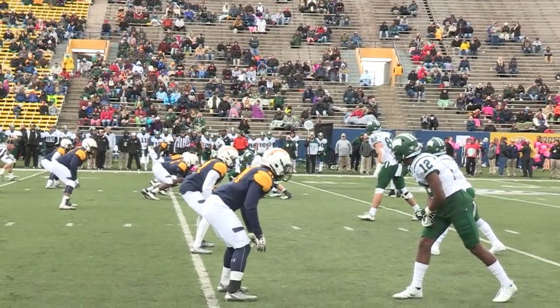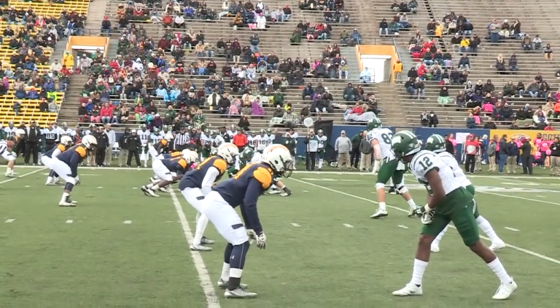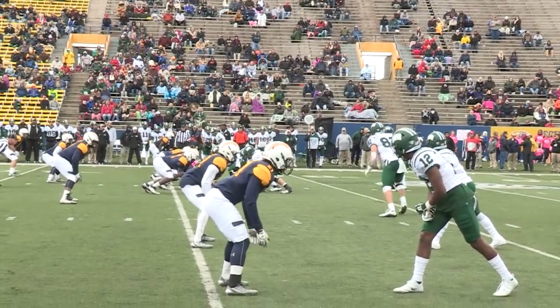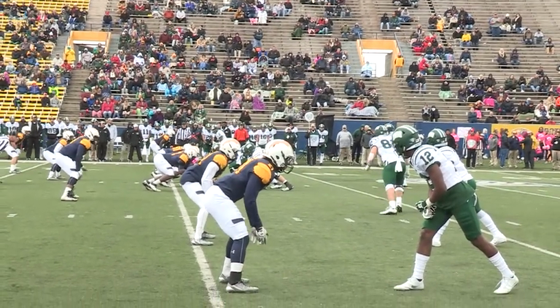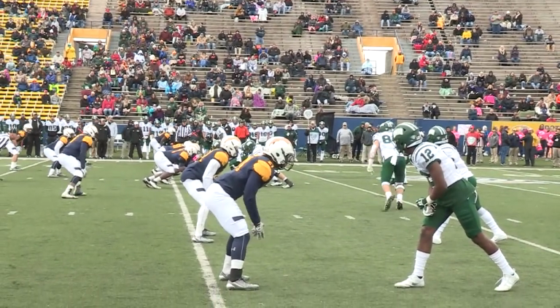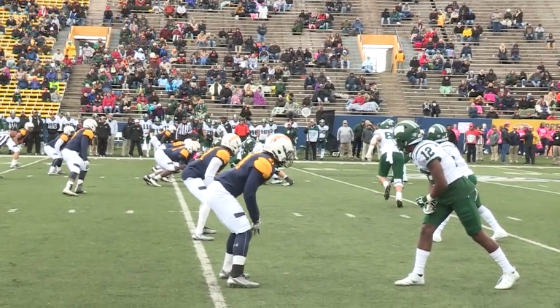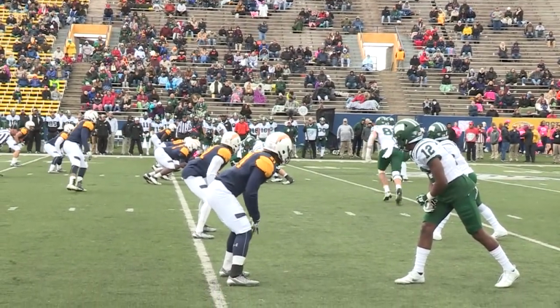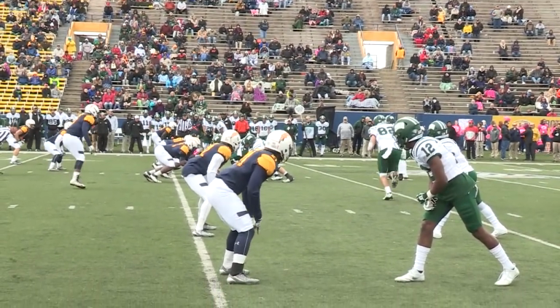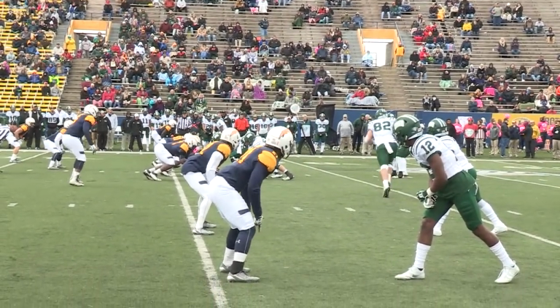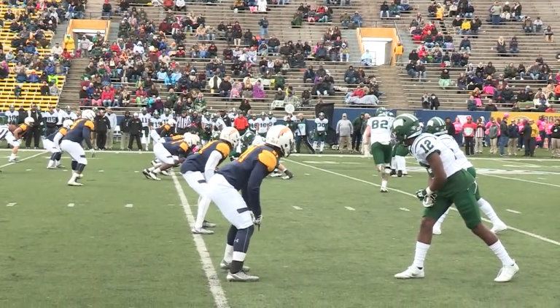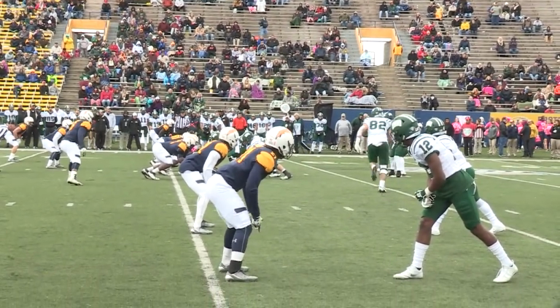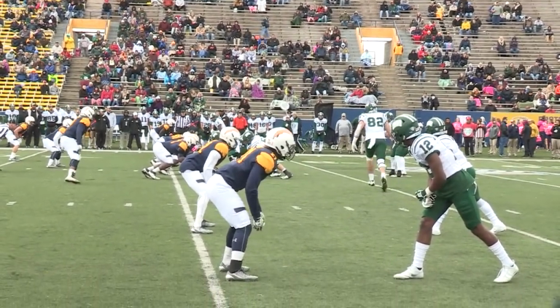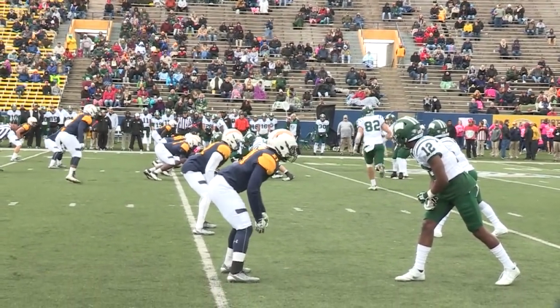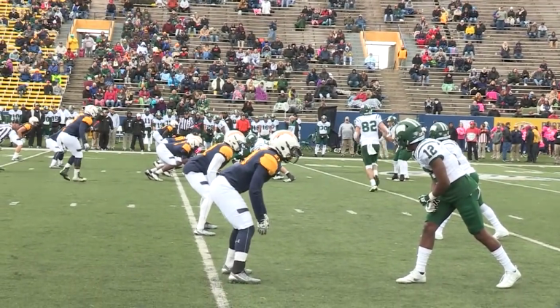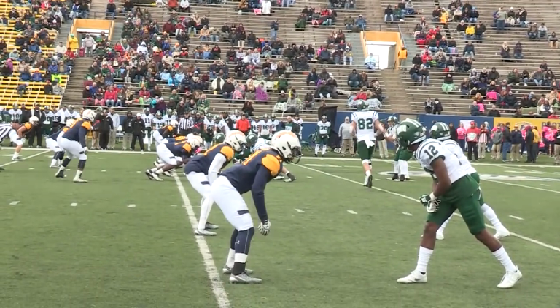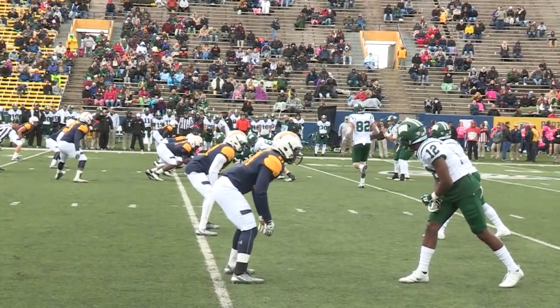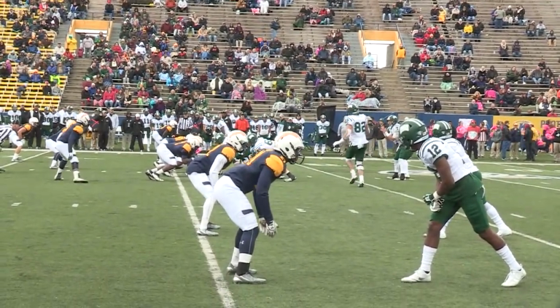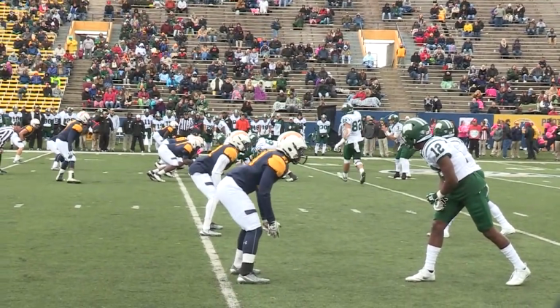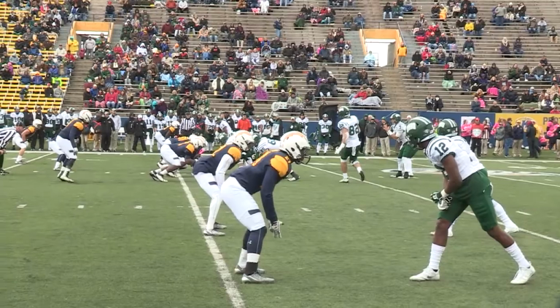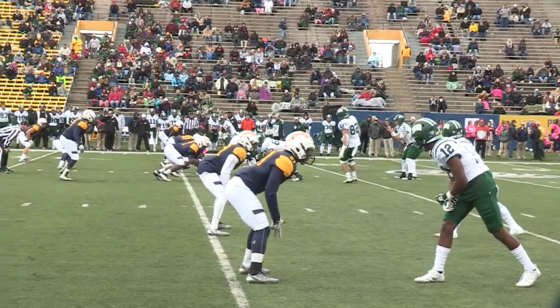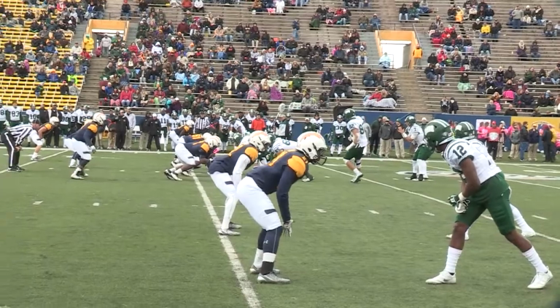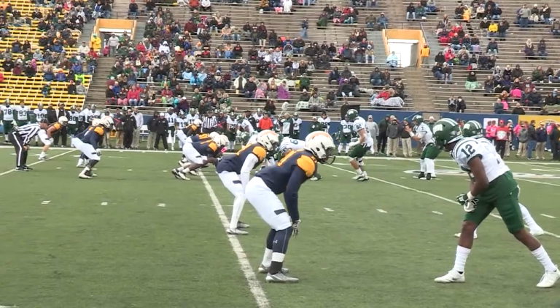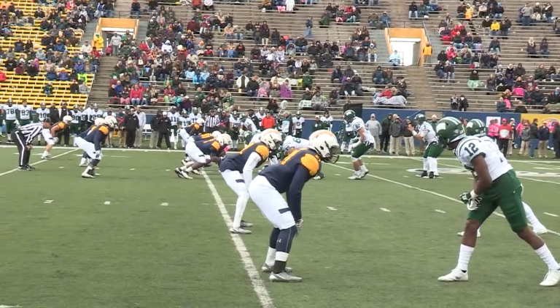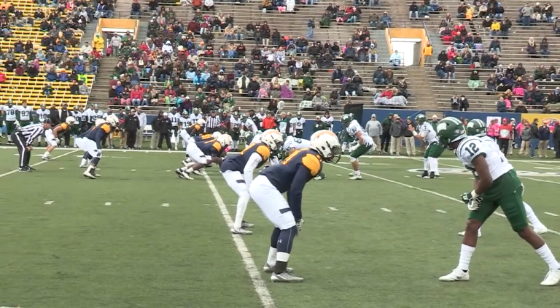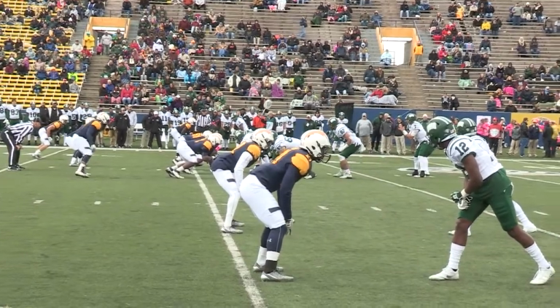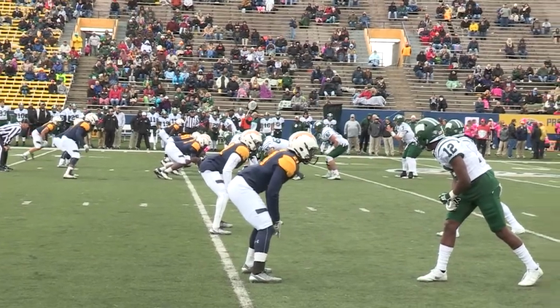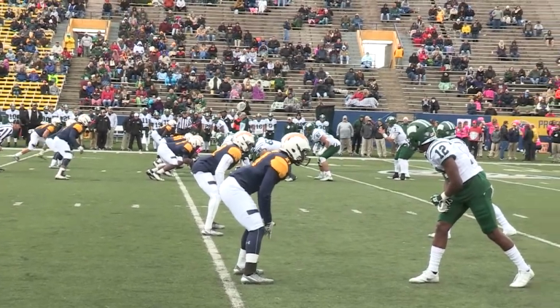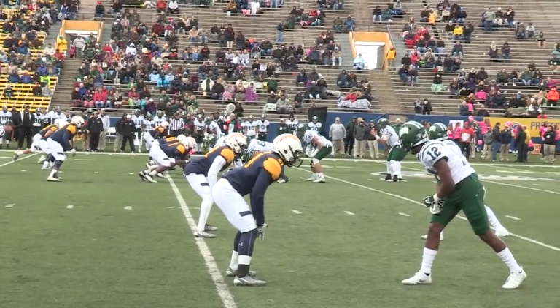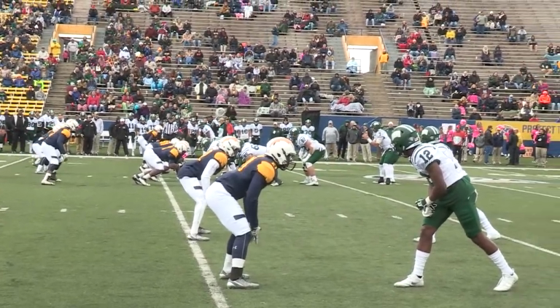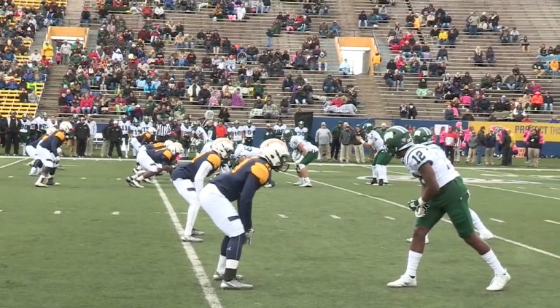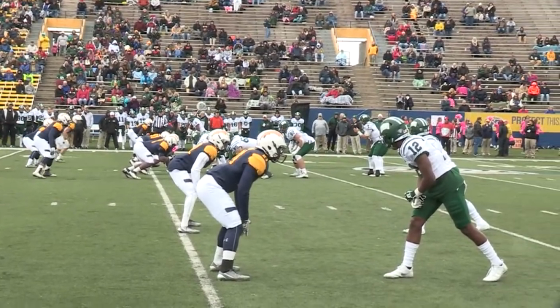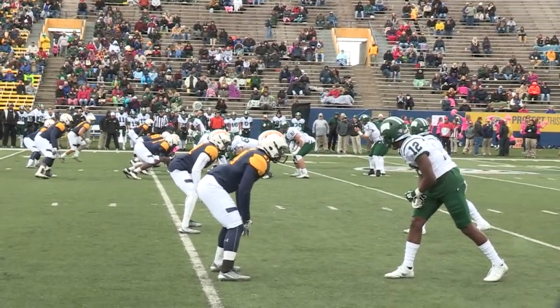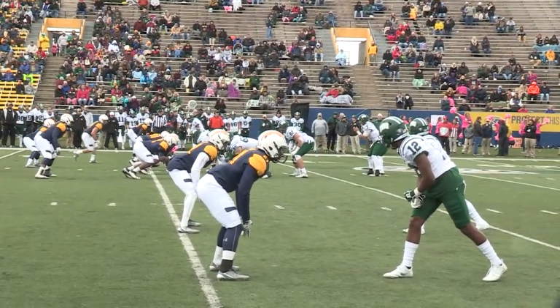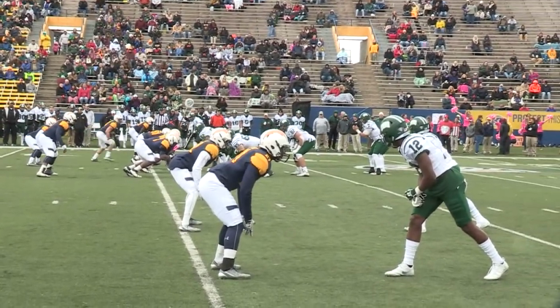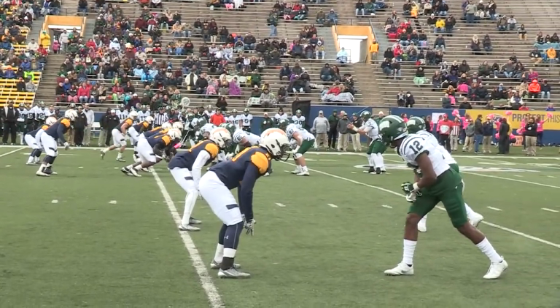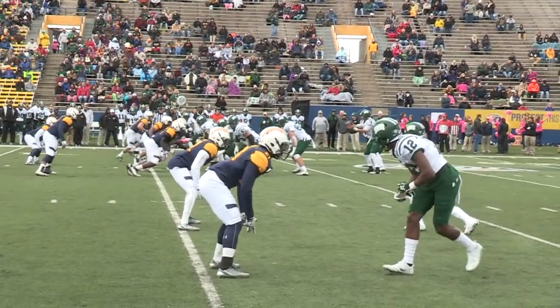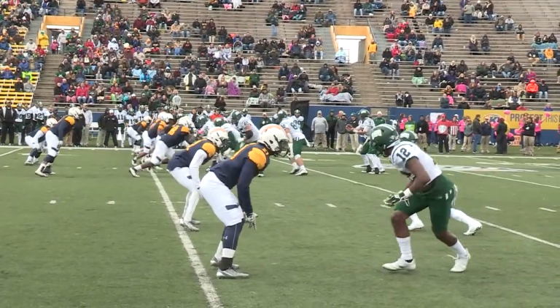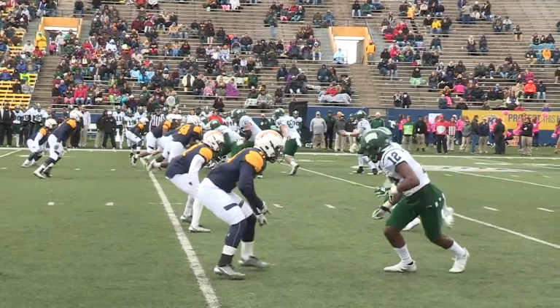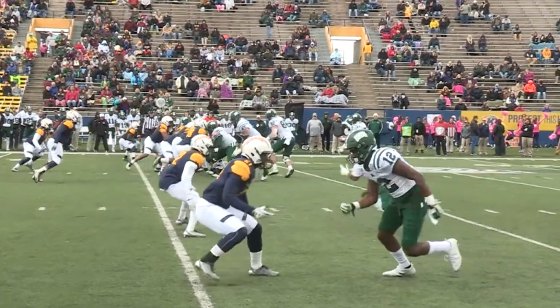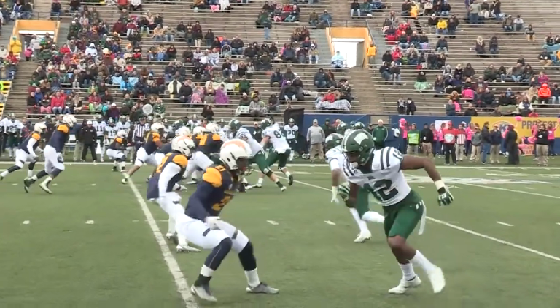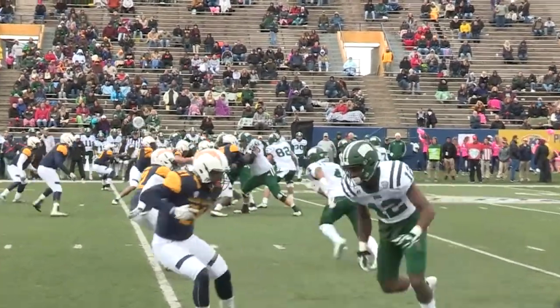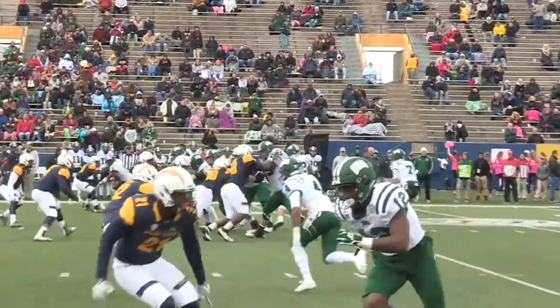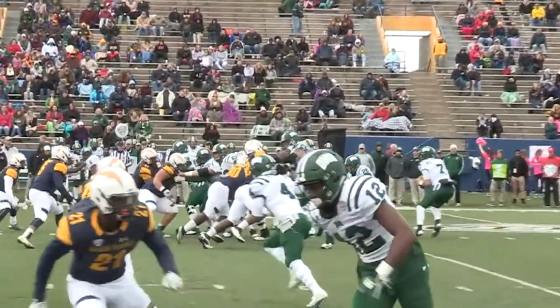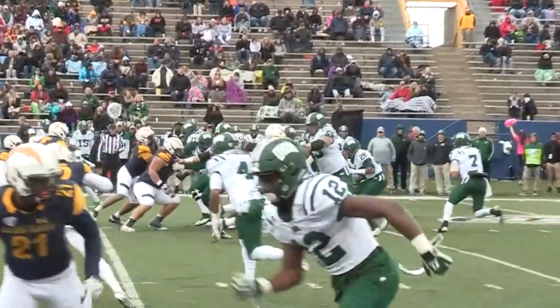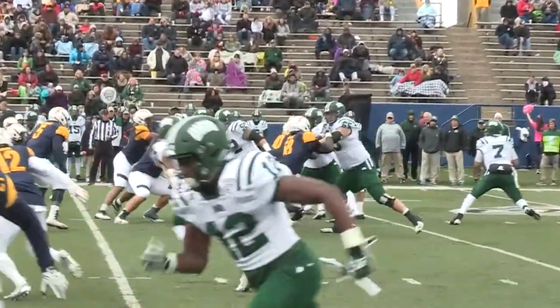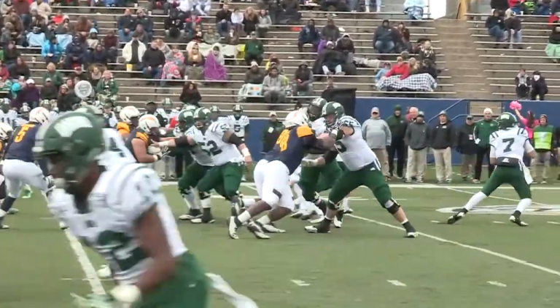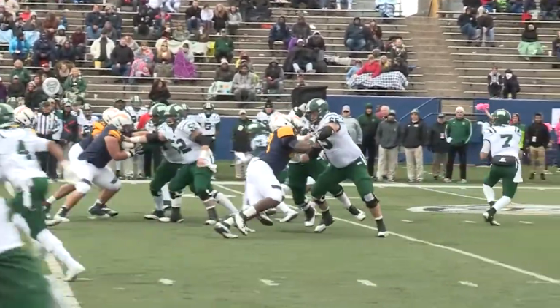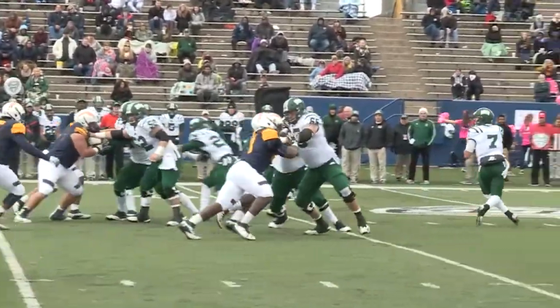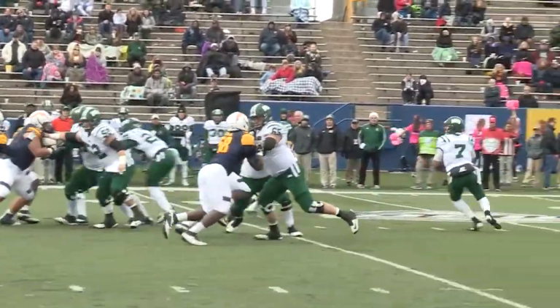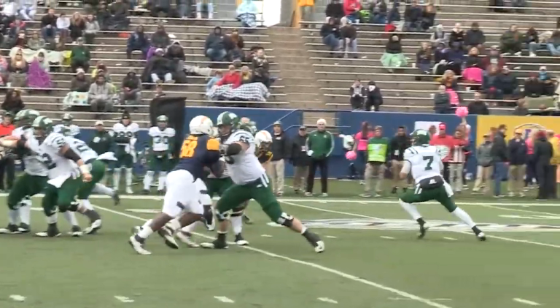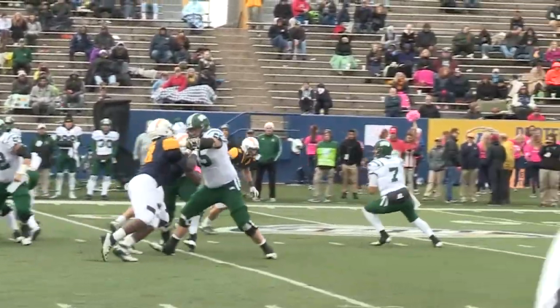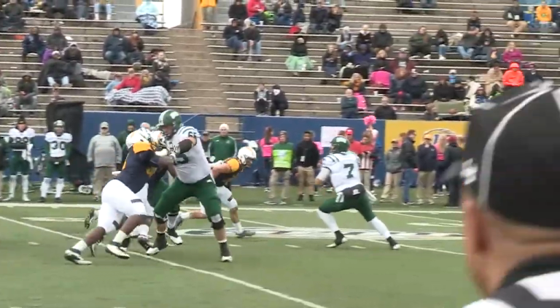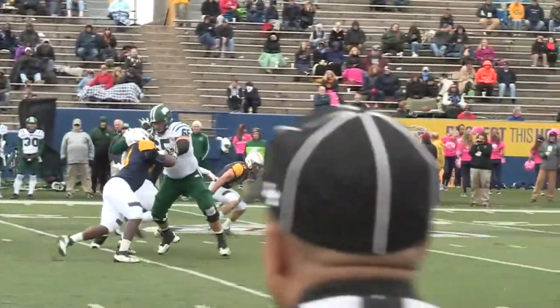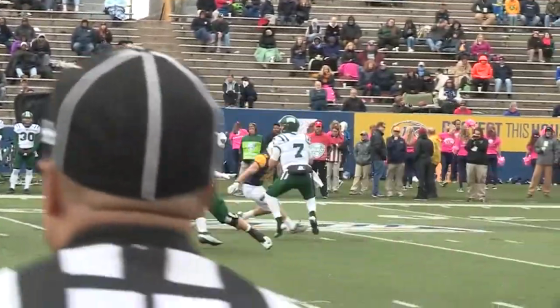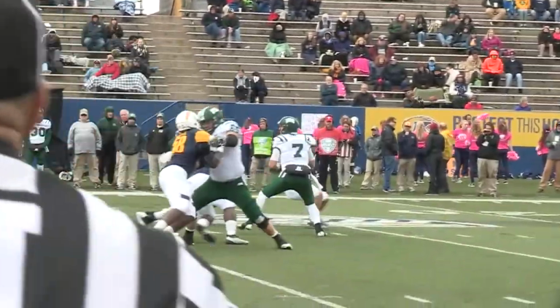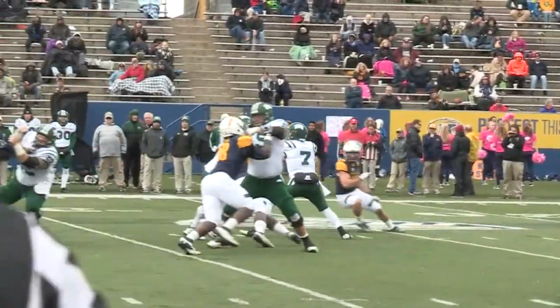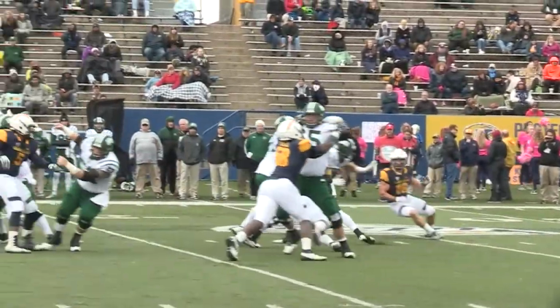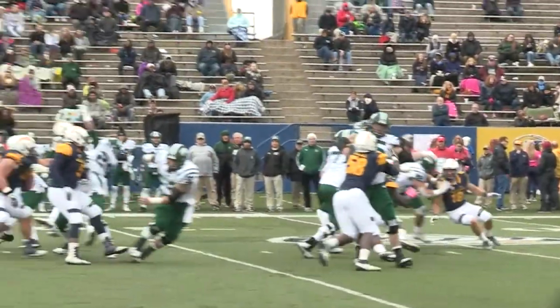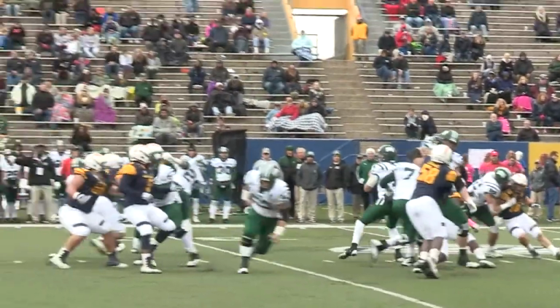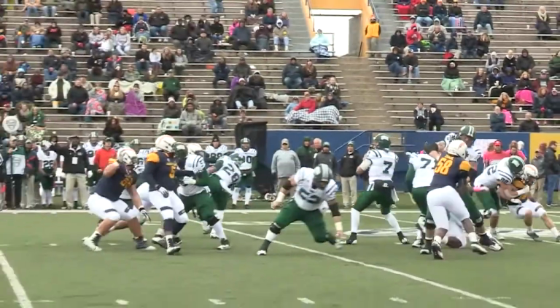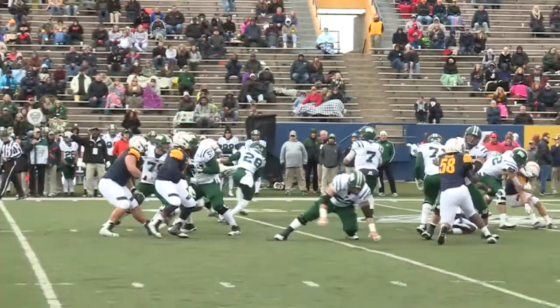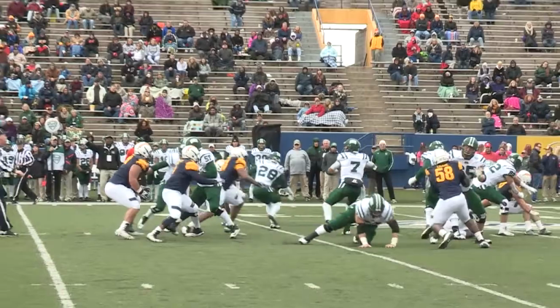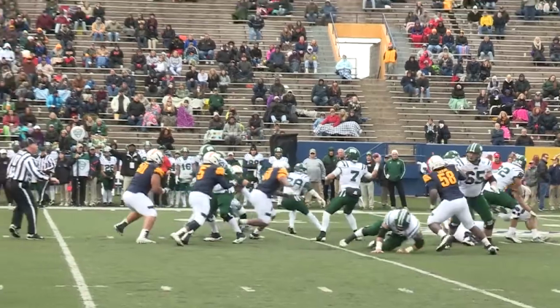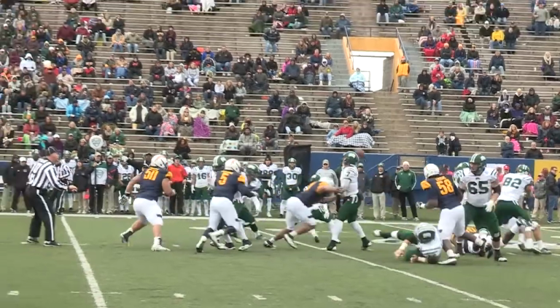And we have a ball game! 5:20 on the clock, third quarter — Kent State down only four. They're due to win a close one, aren't they? Here they are, showing blitz. Holley can't get there, he's picked up.